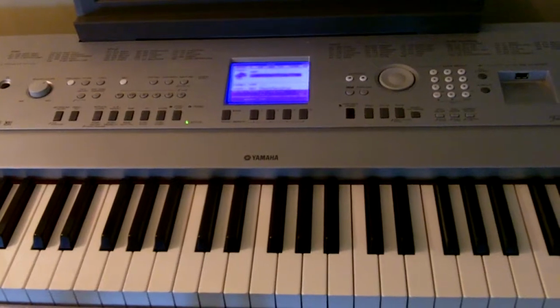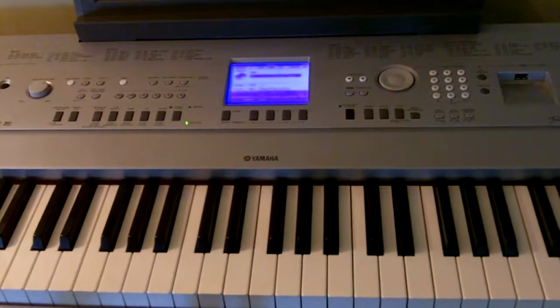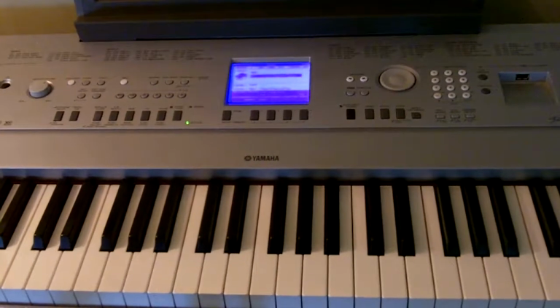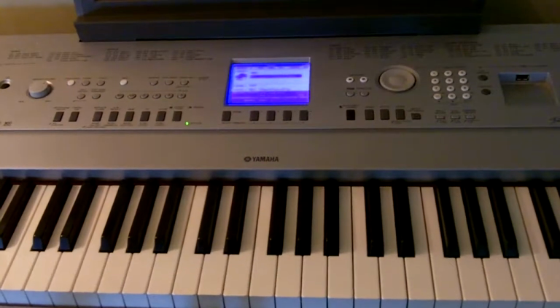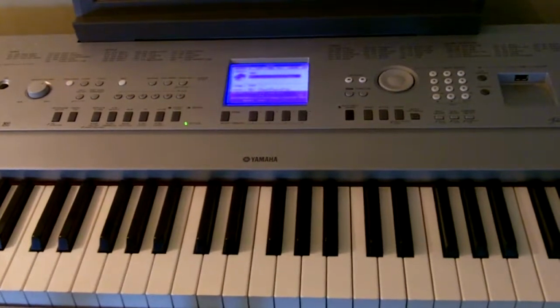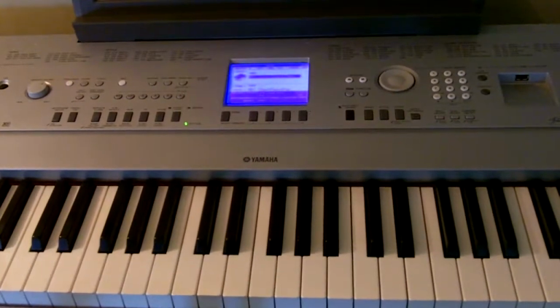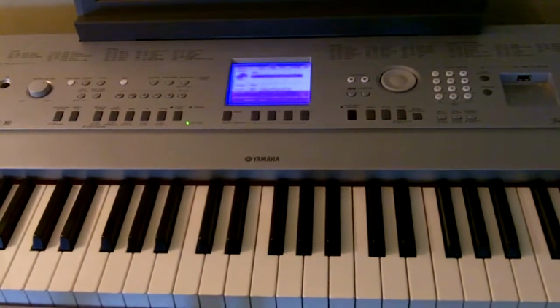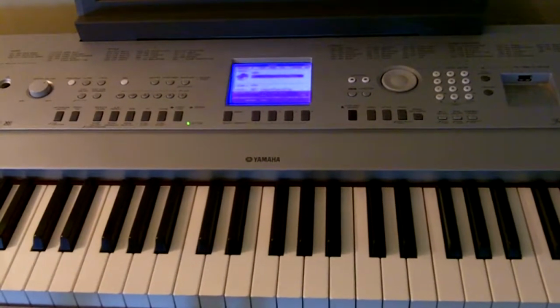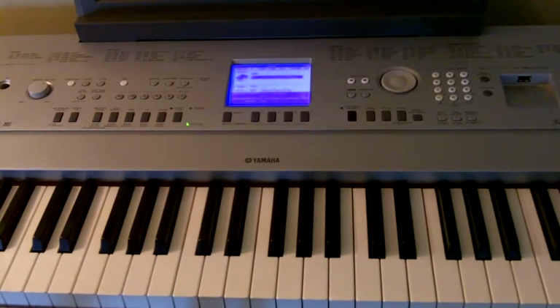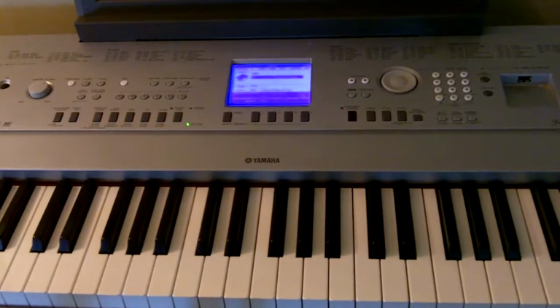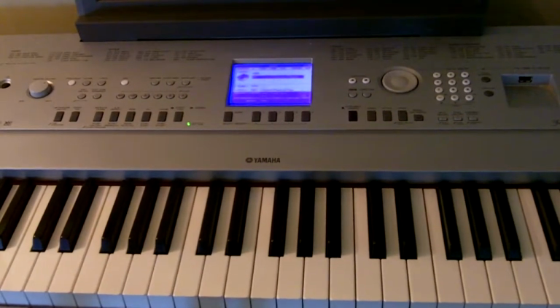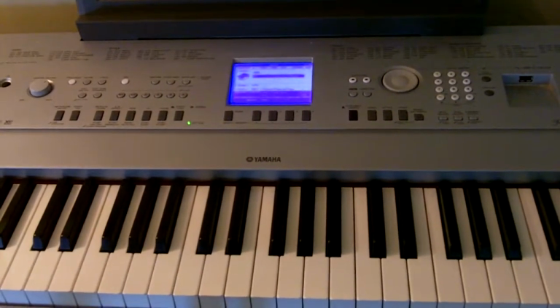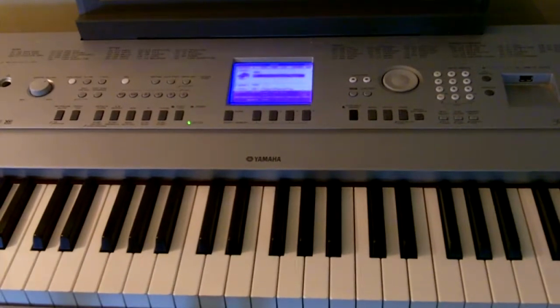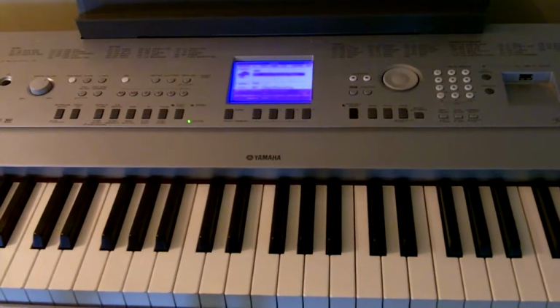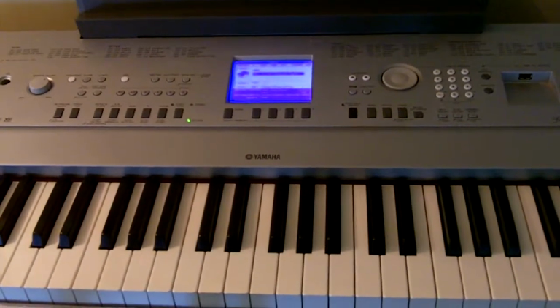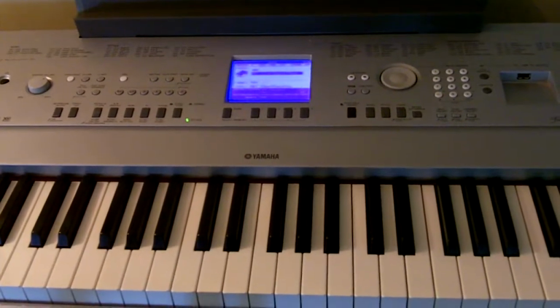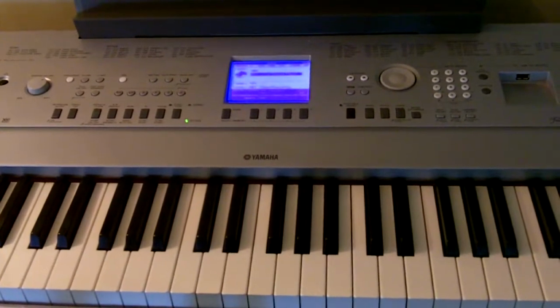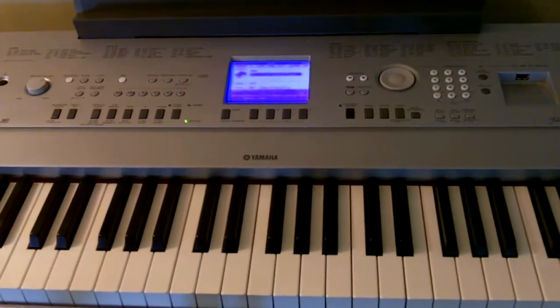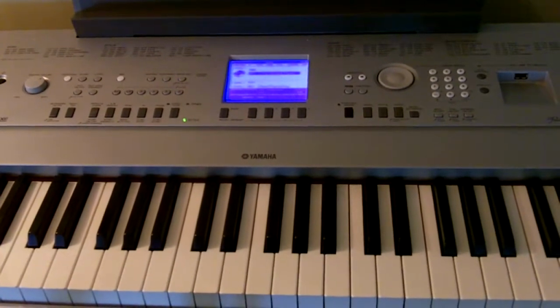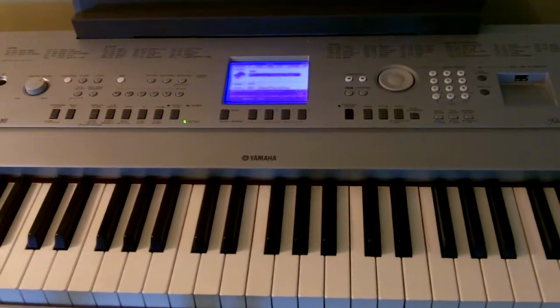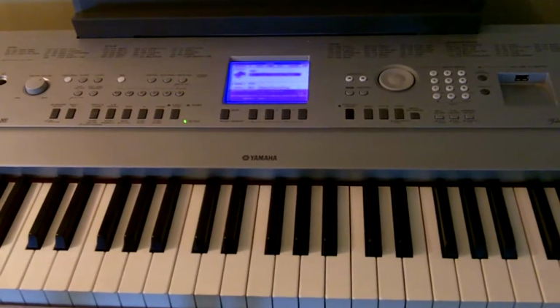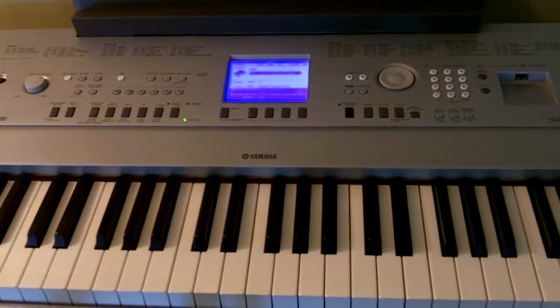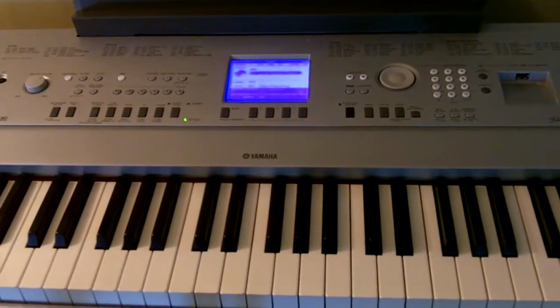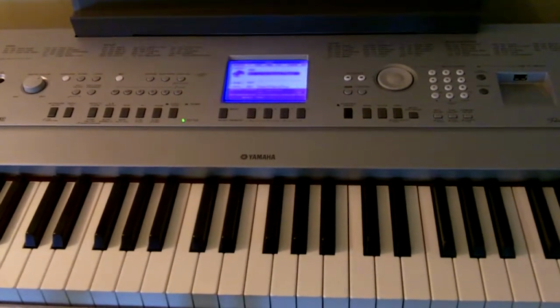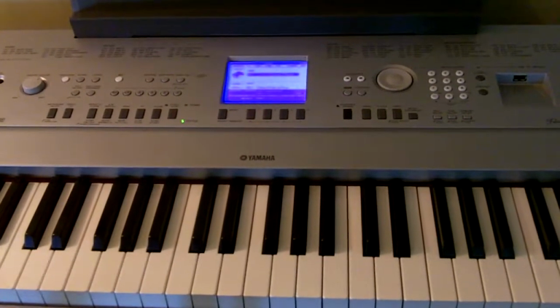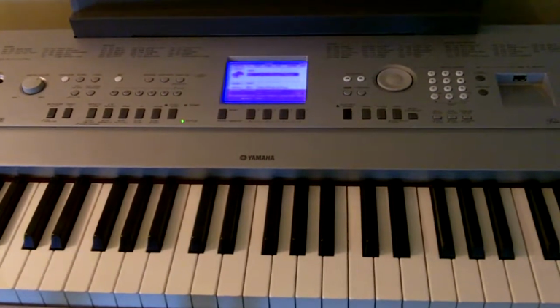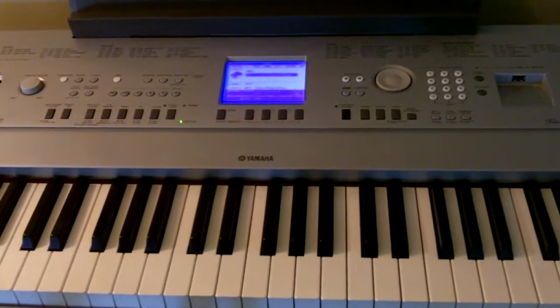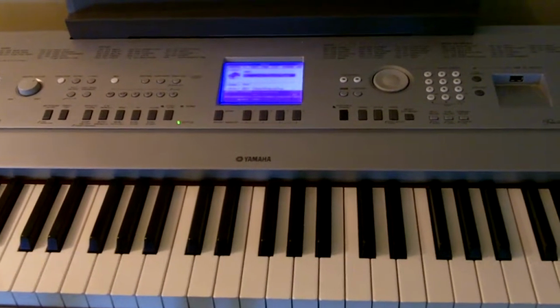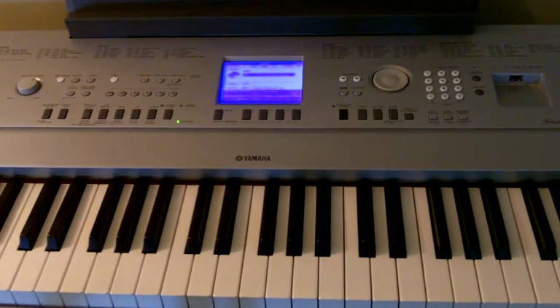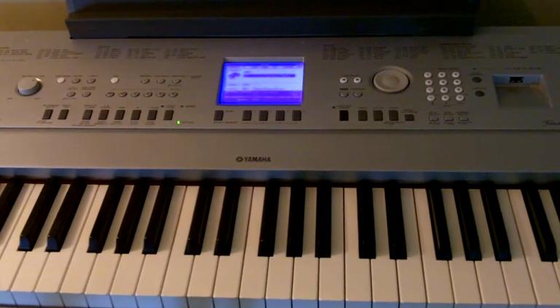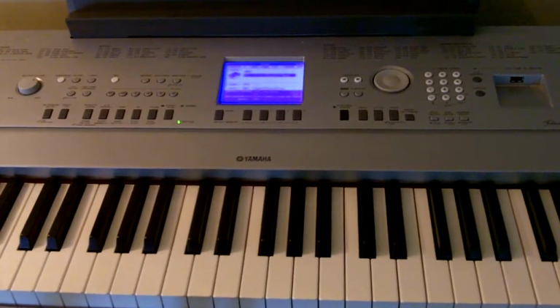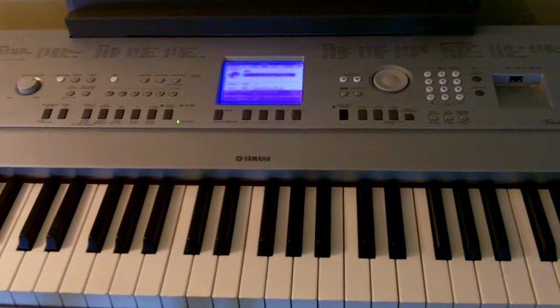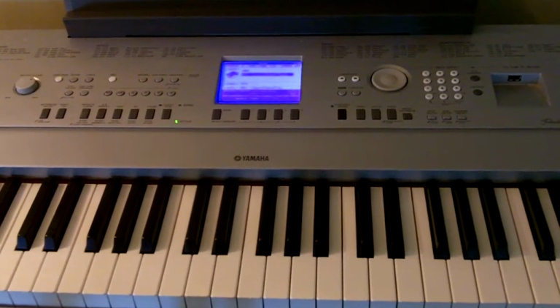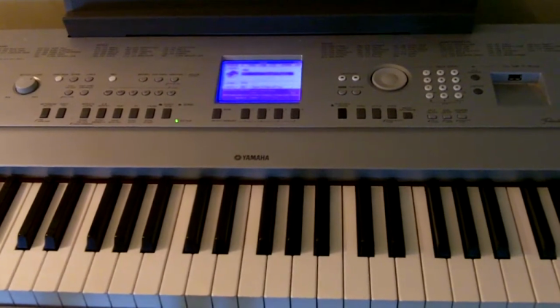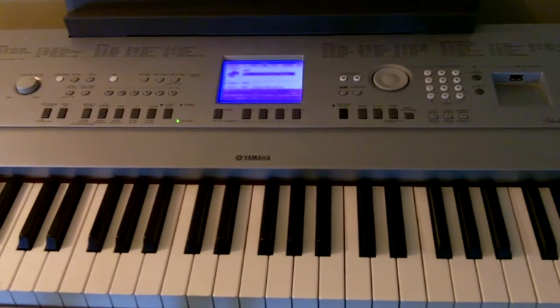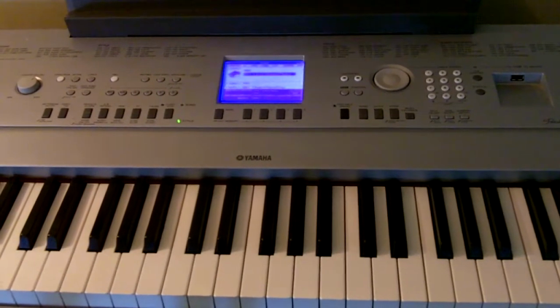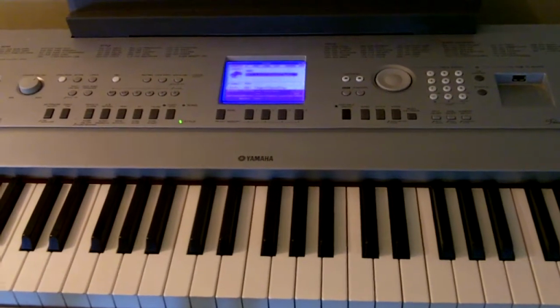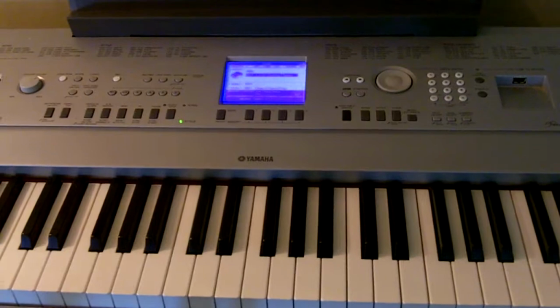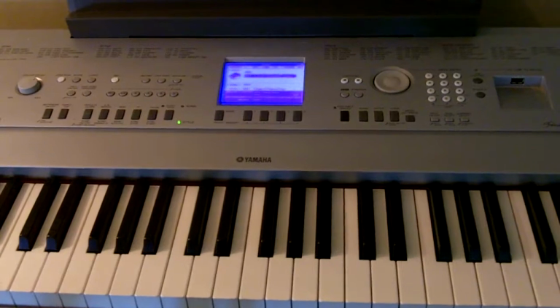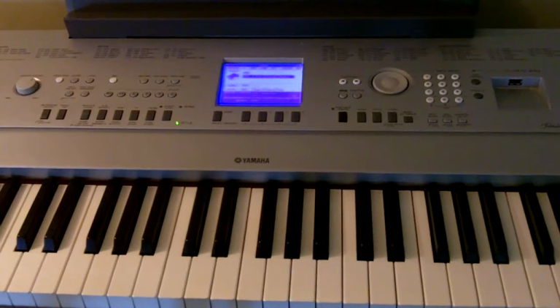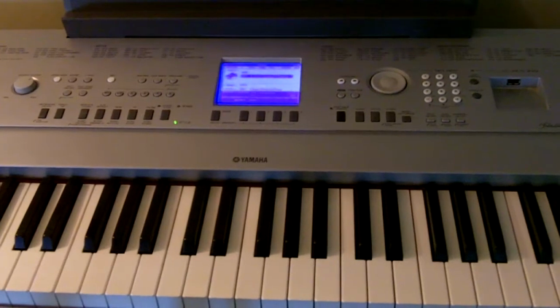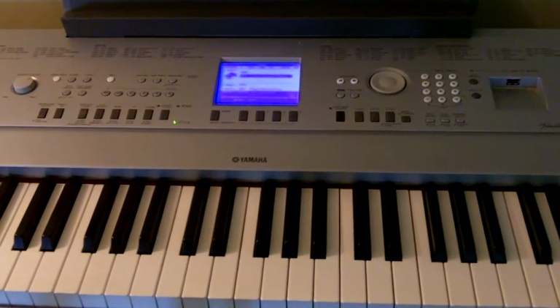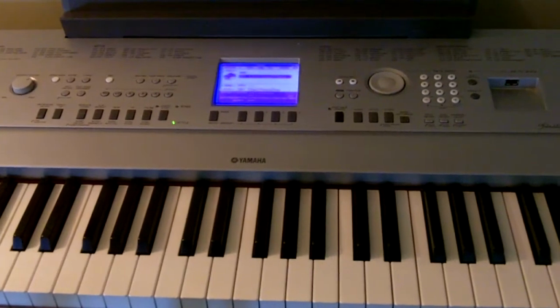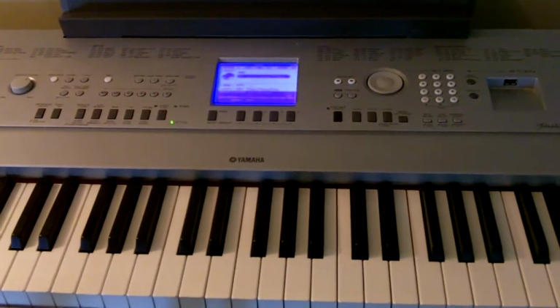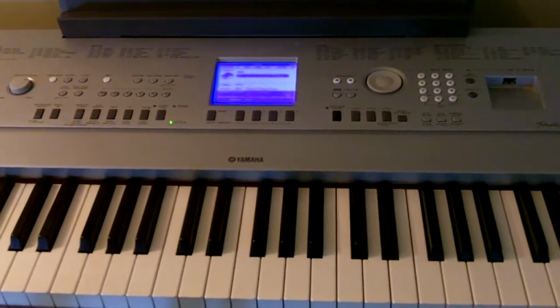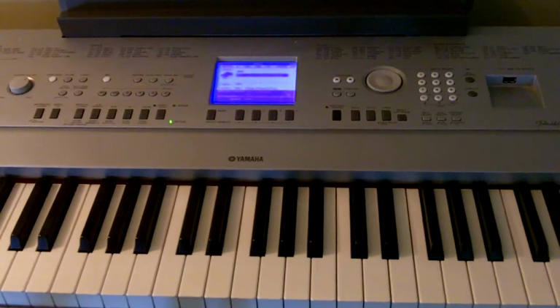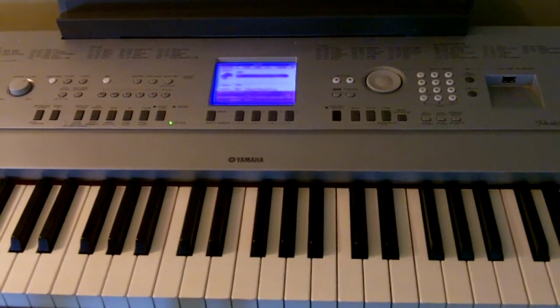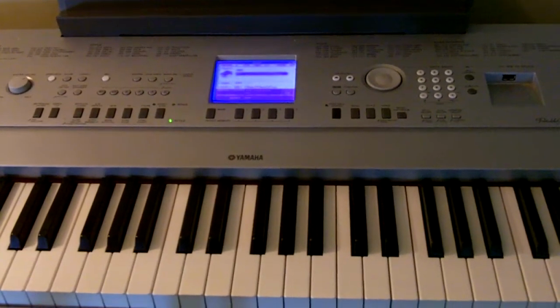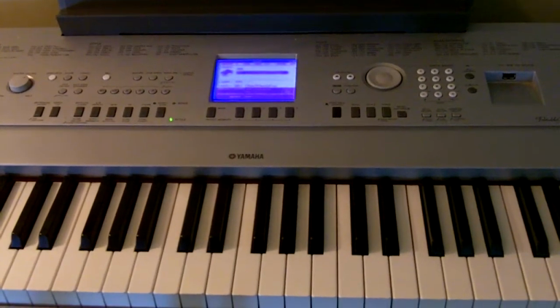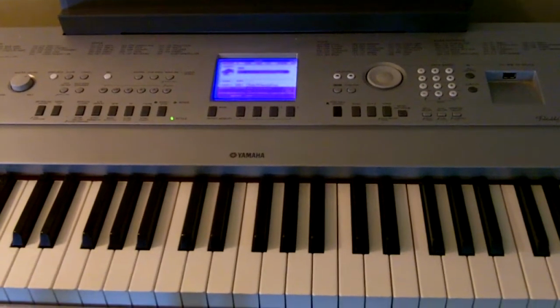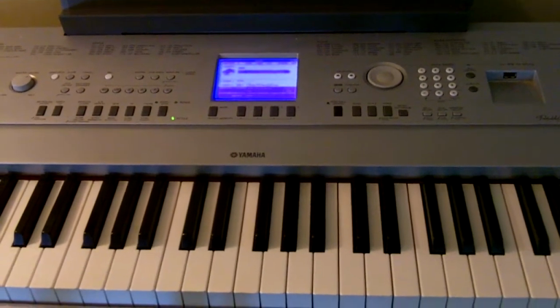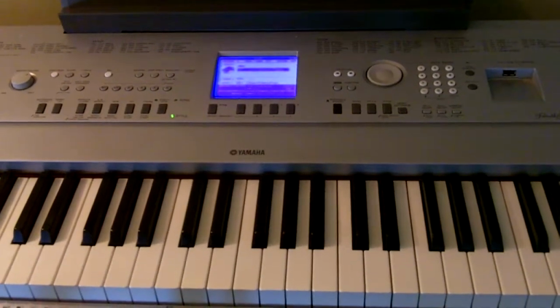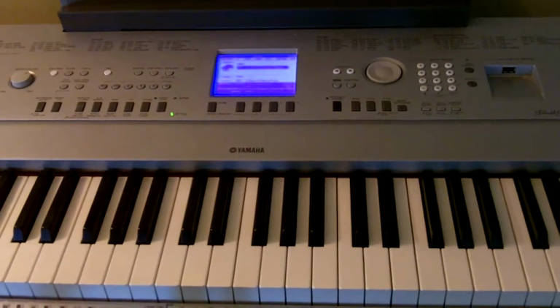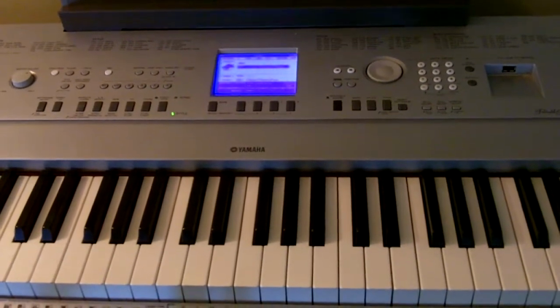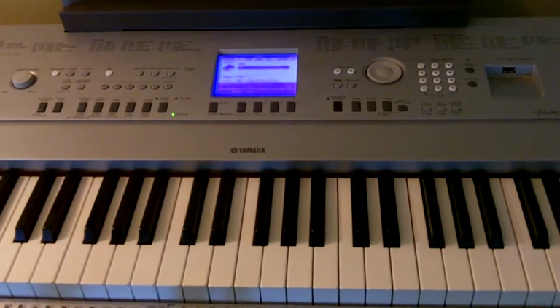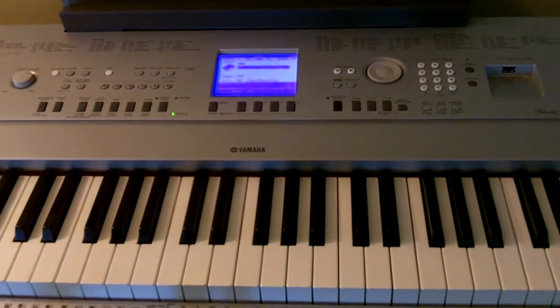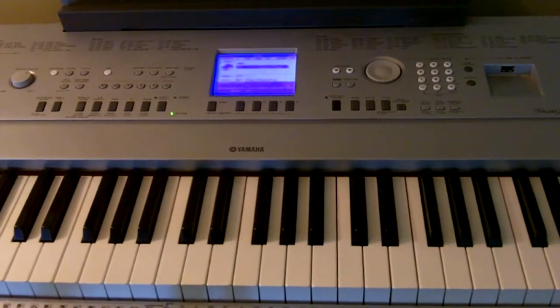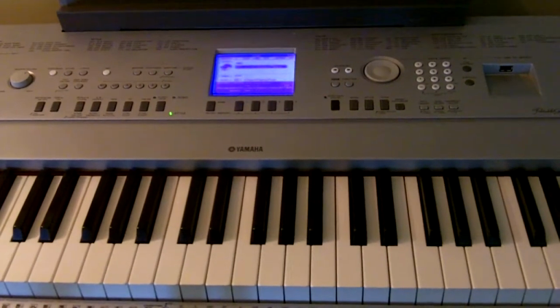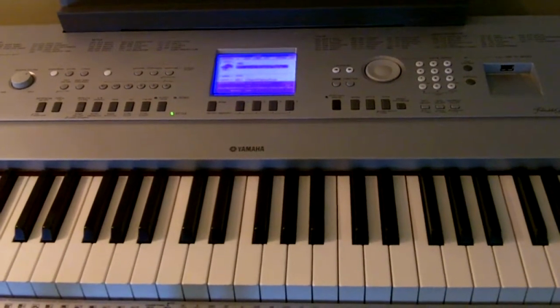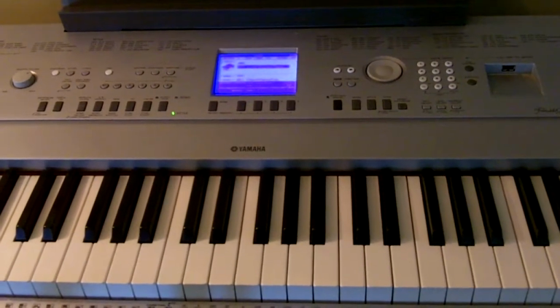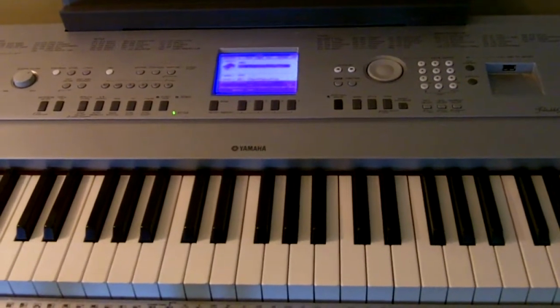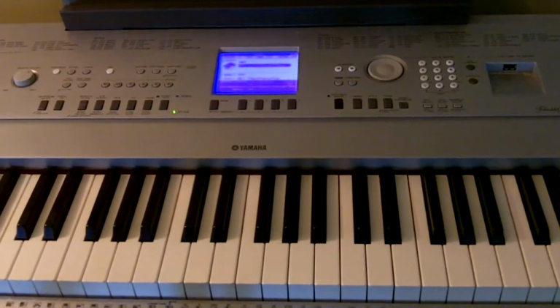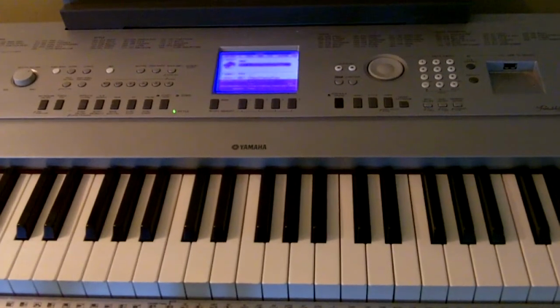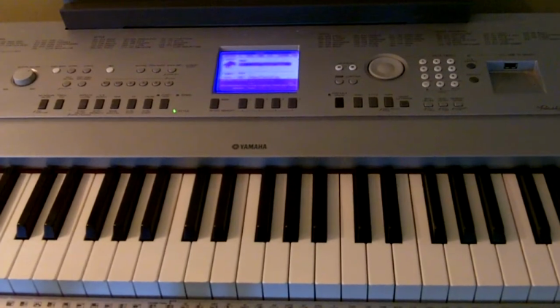Hi, this is Dan Starr bringing you the next part of this video: The Advantages of Having a Digital Piano.